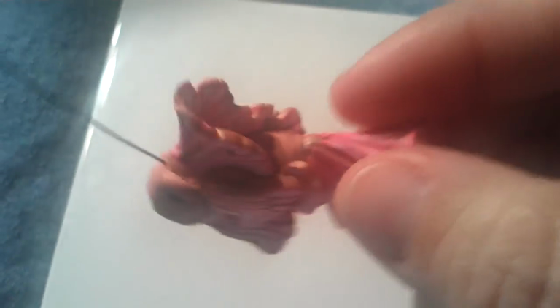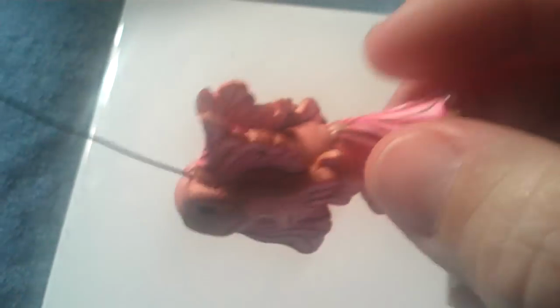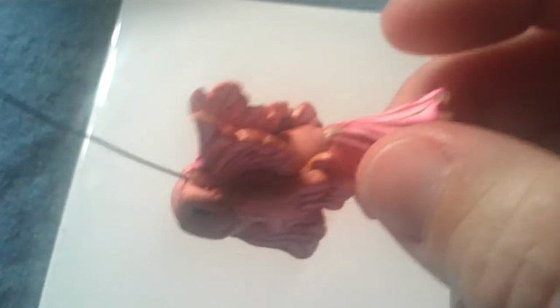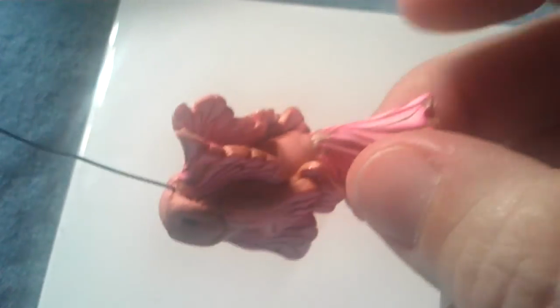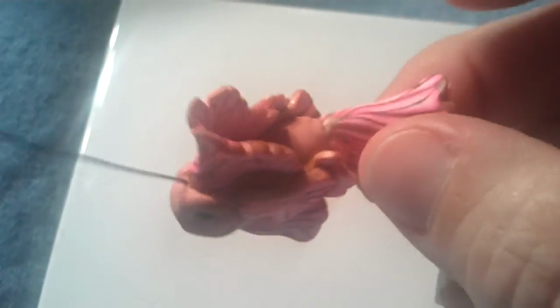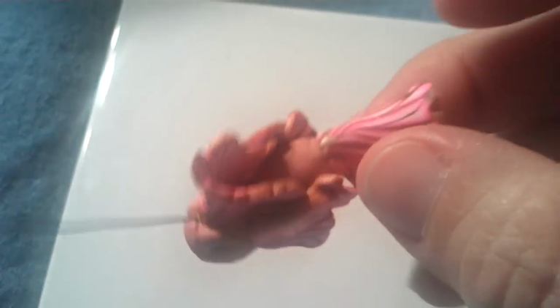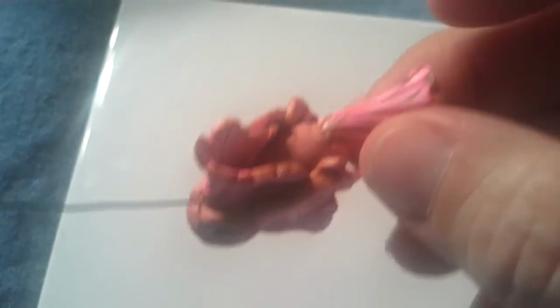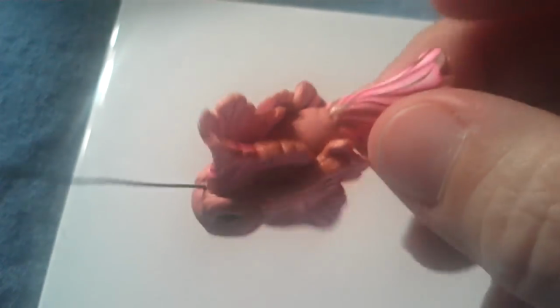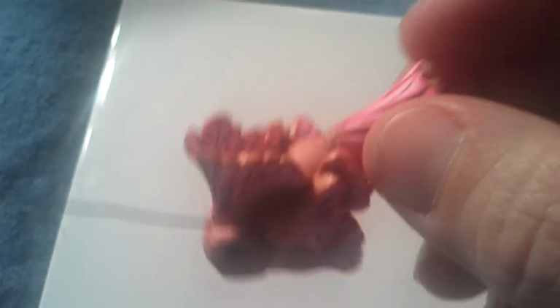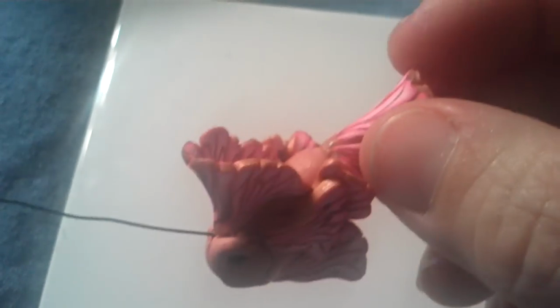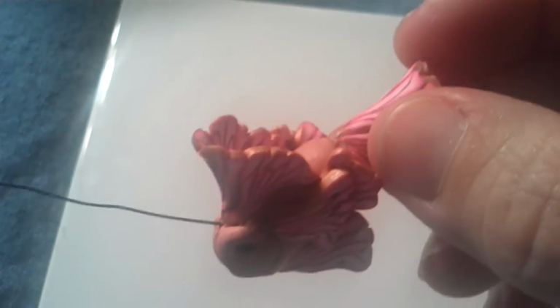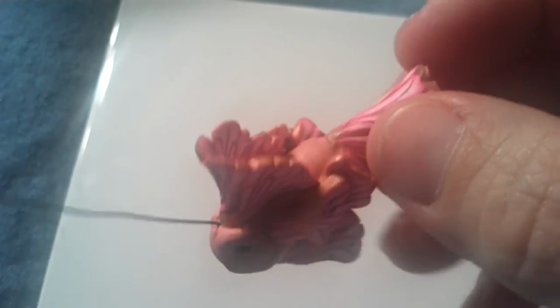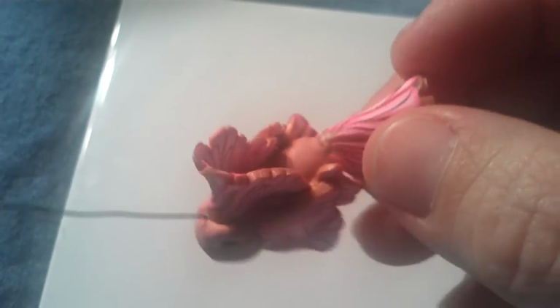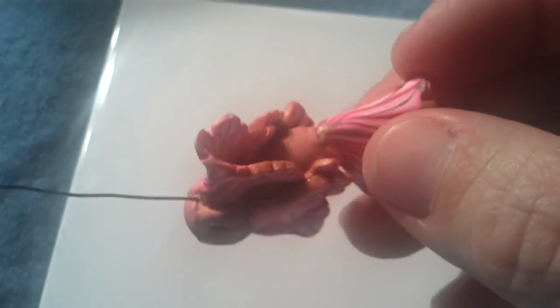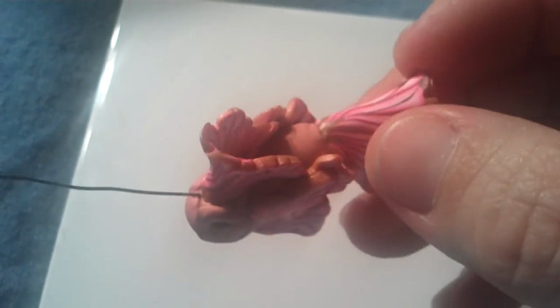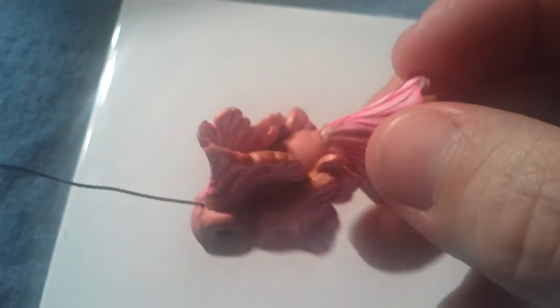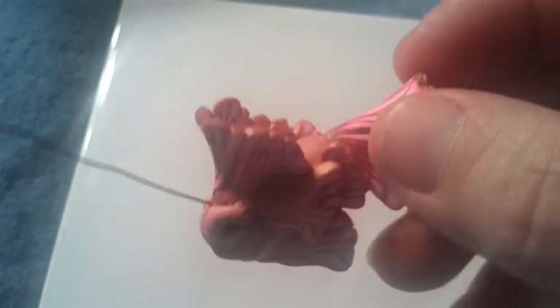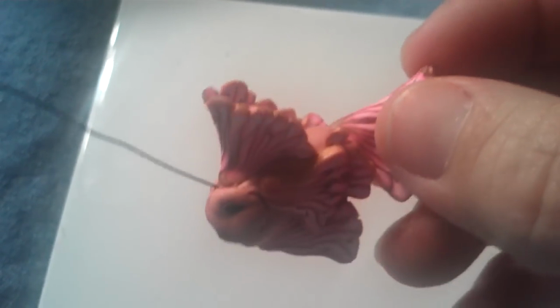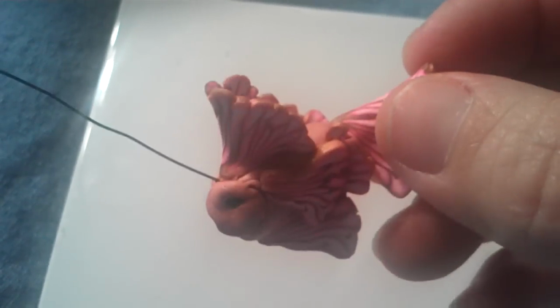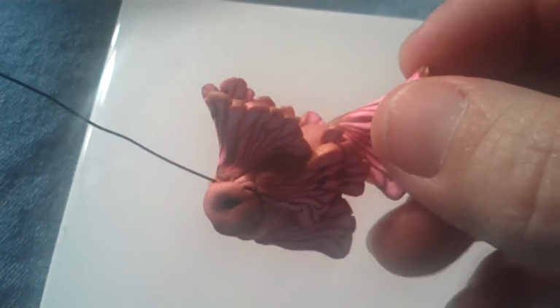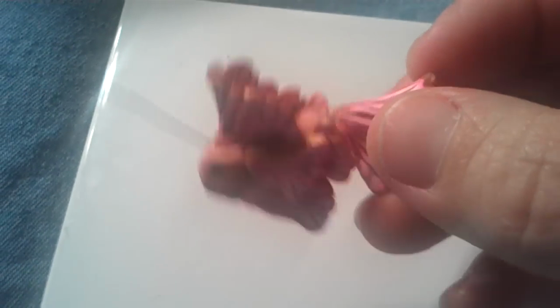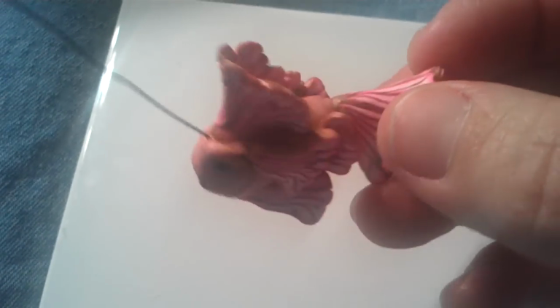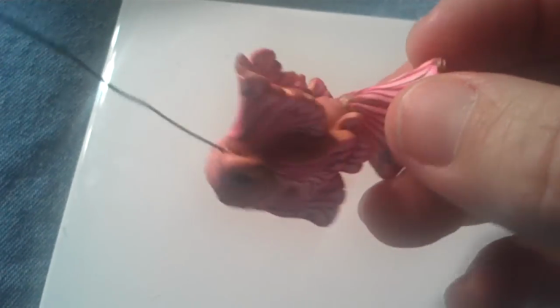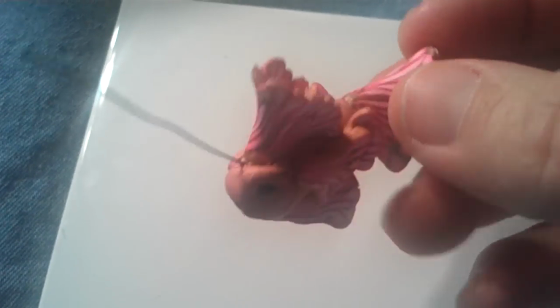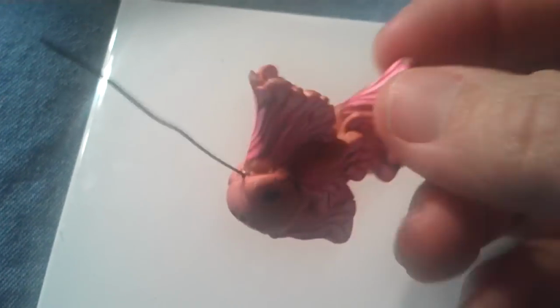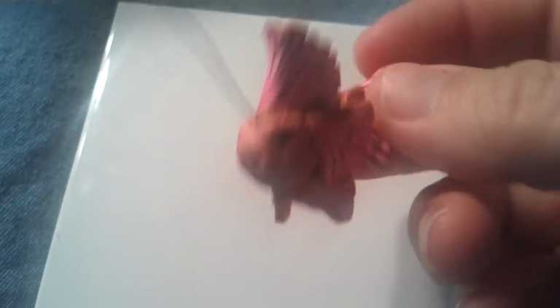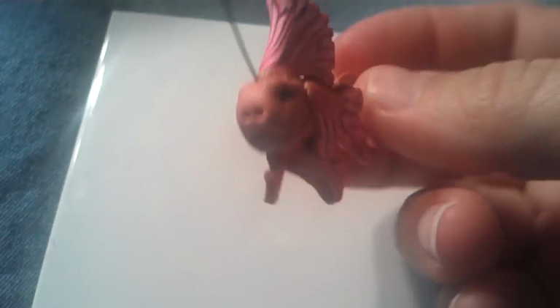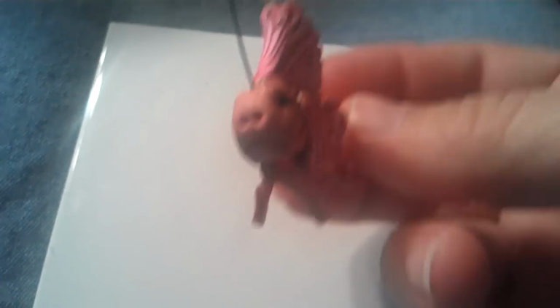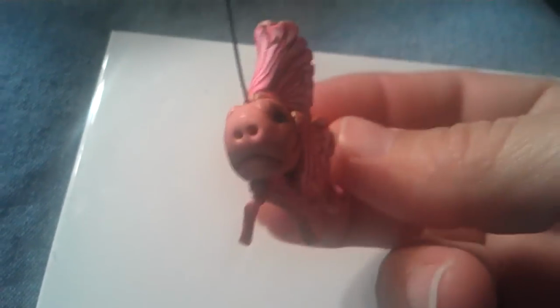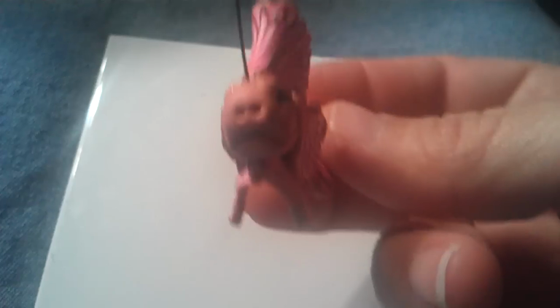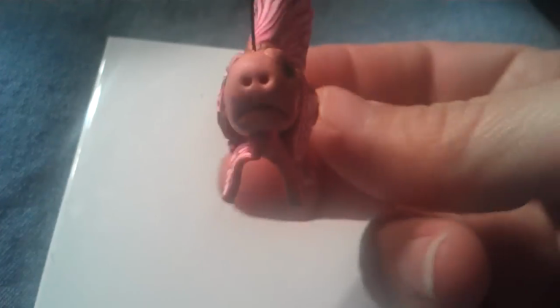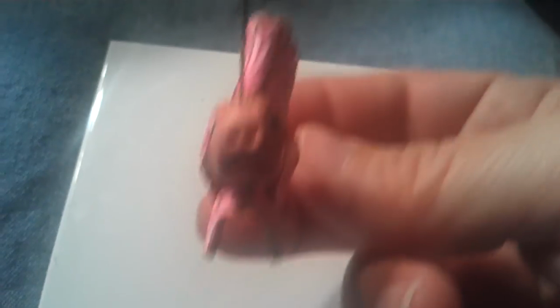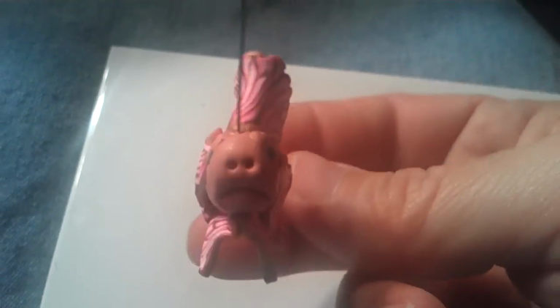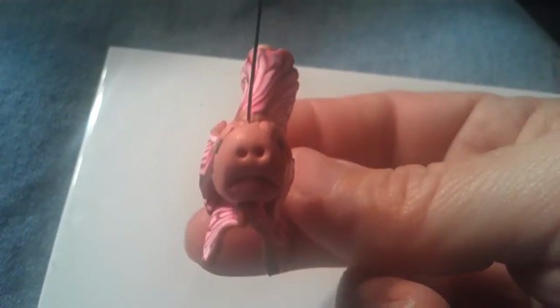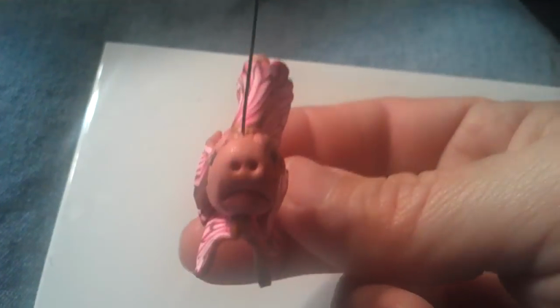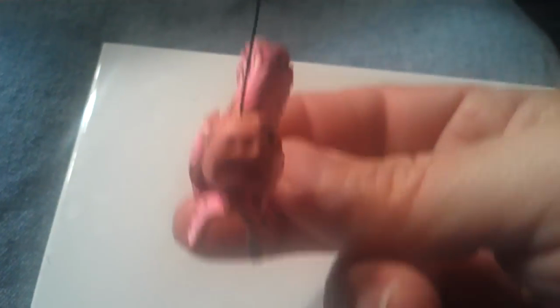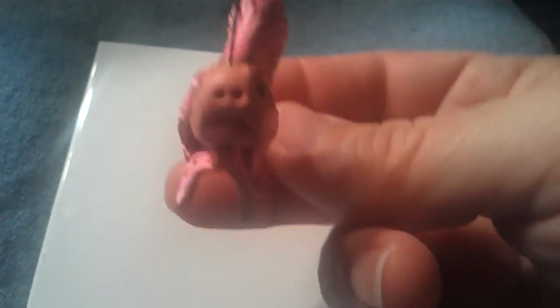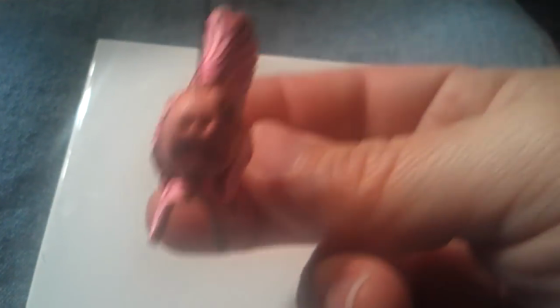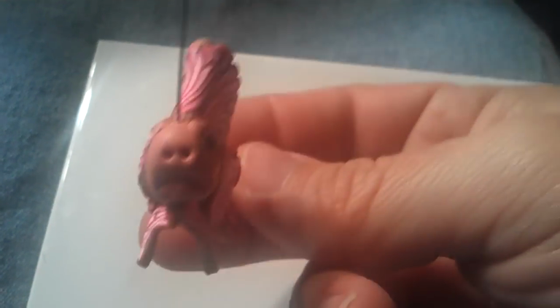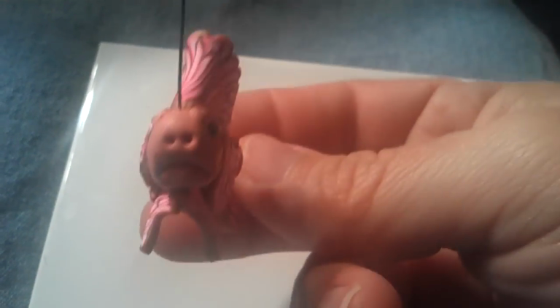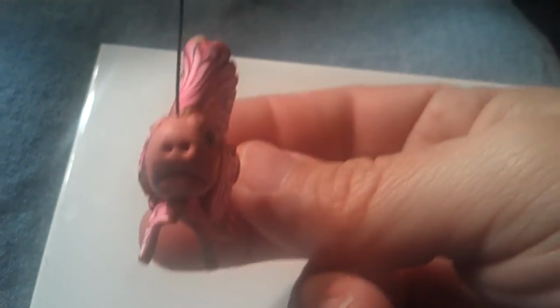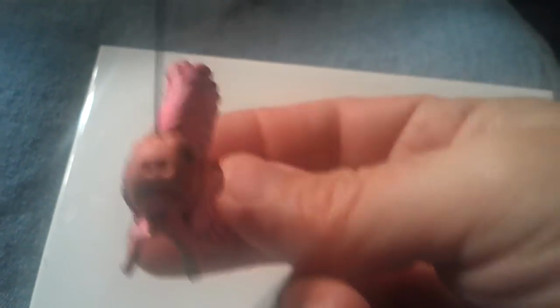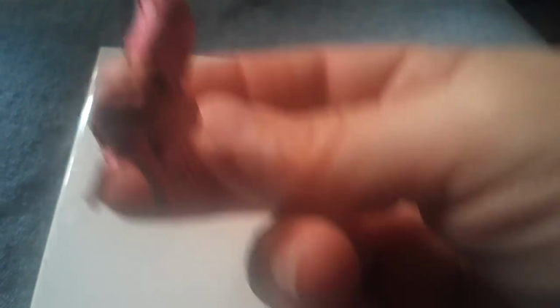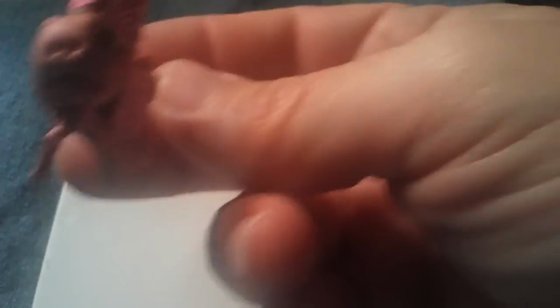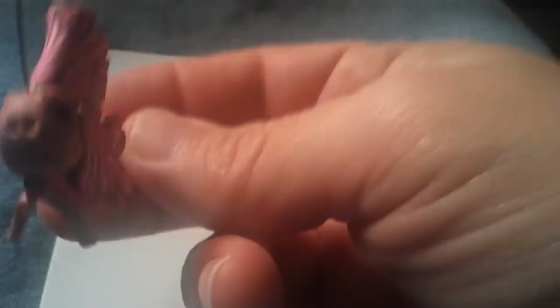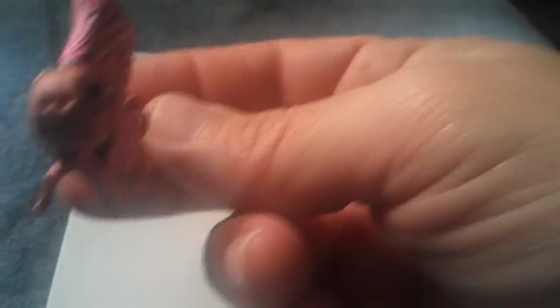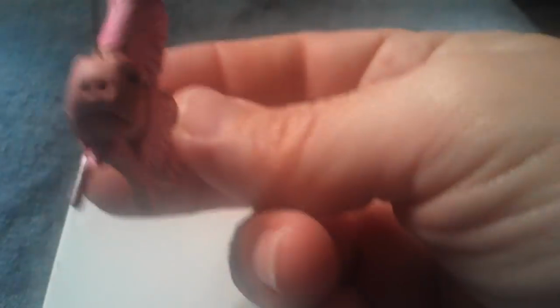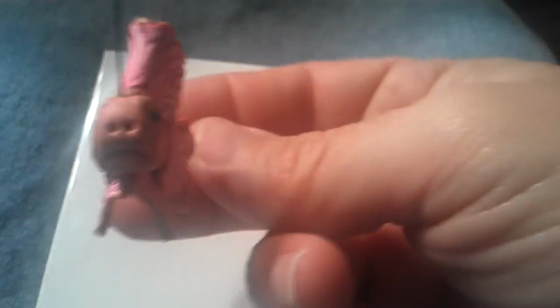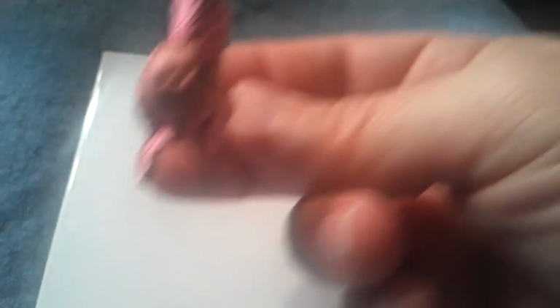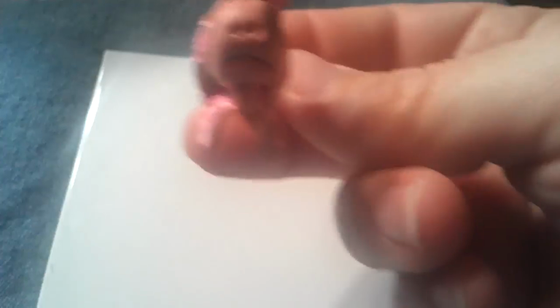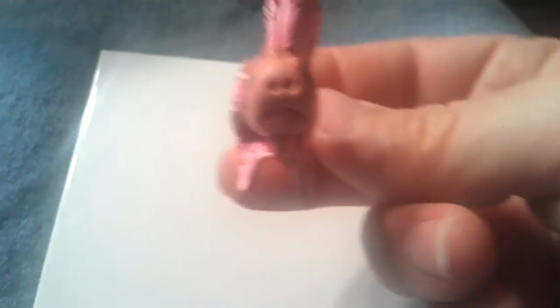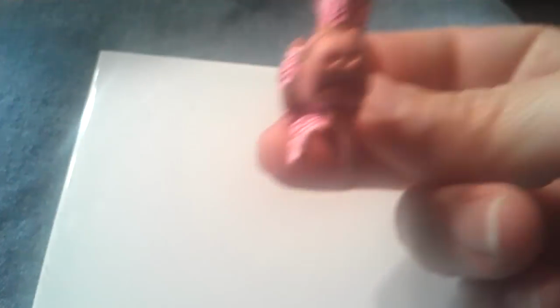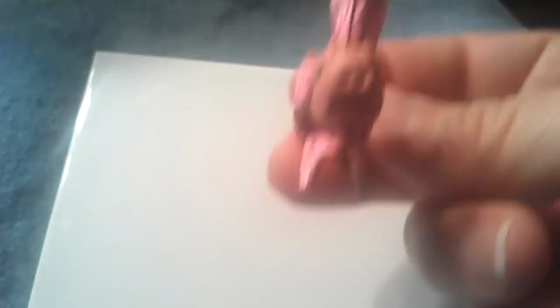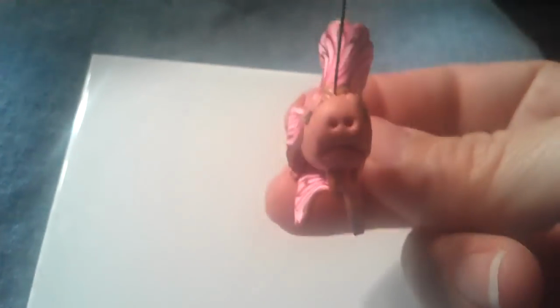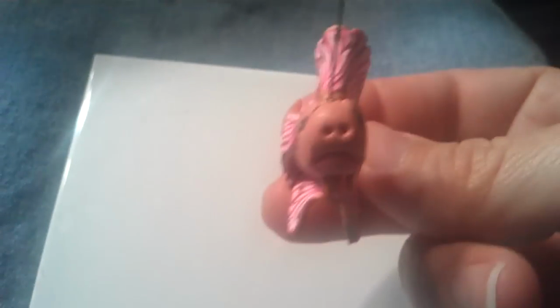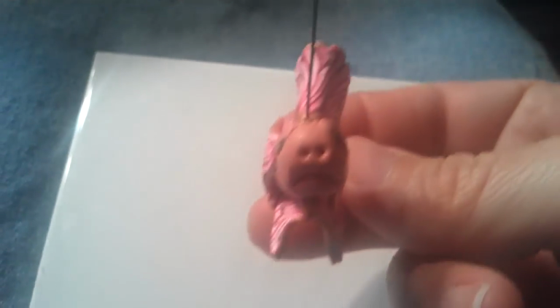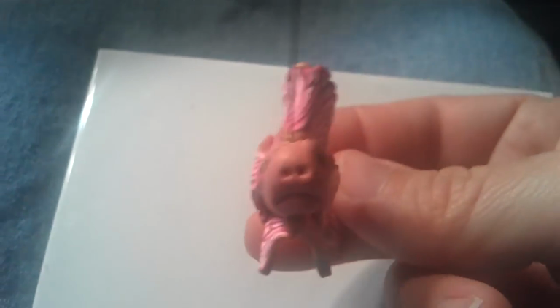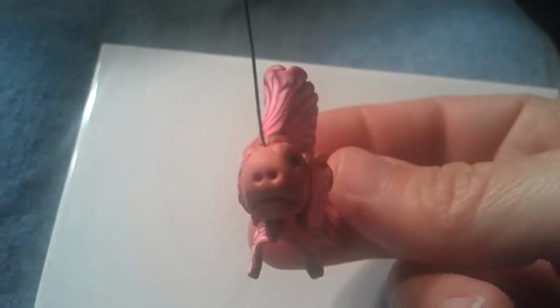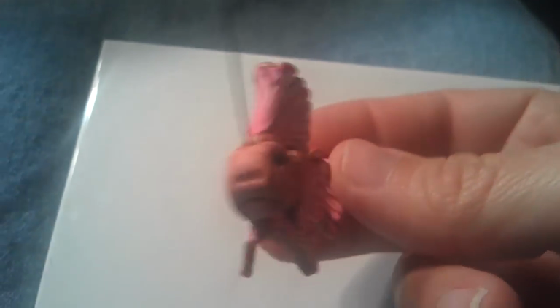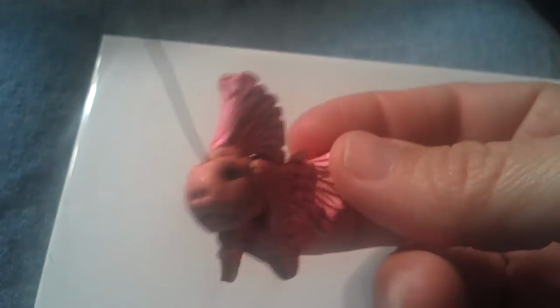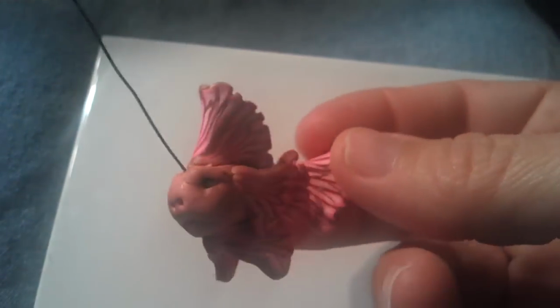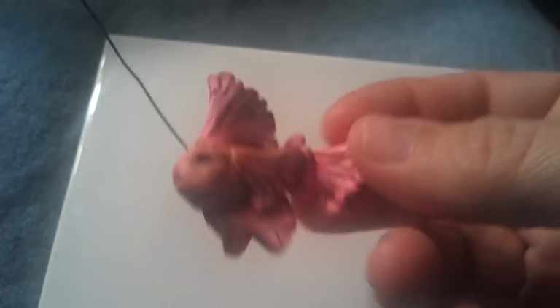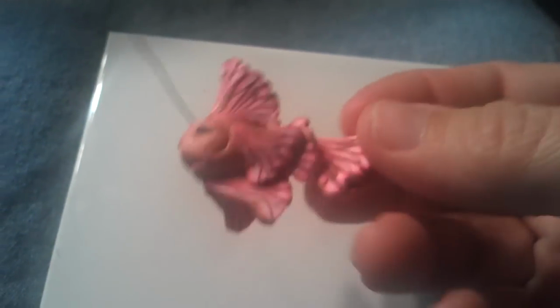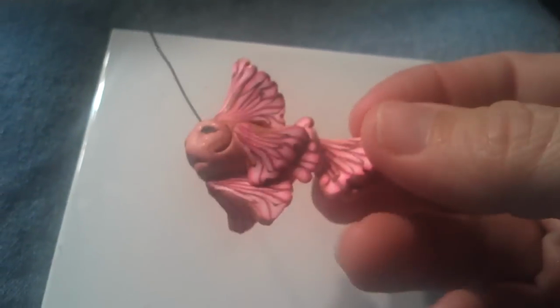Just keep swimming, swimming, swimming. Just keep swimming. I'm sorry.